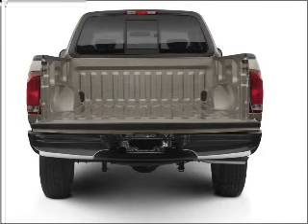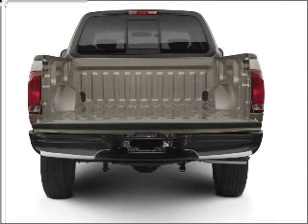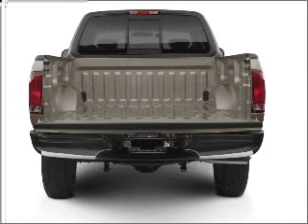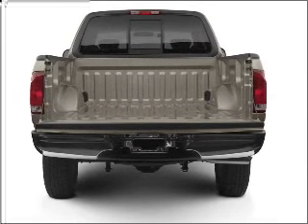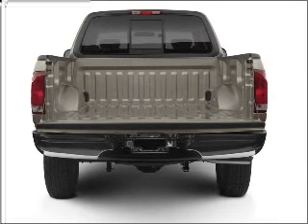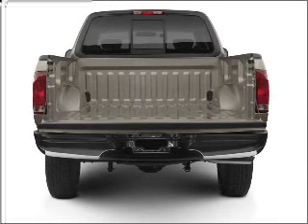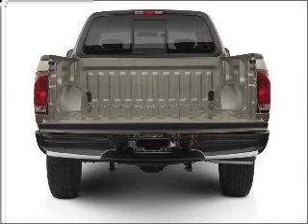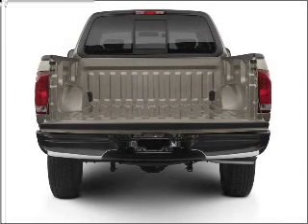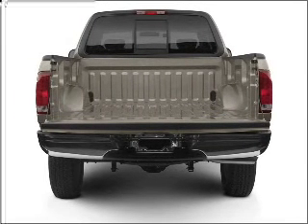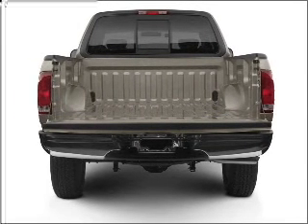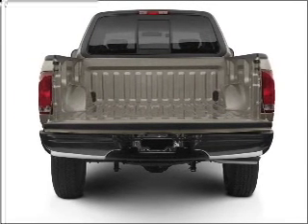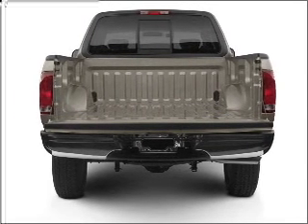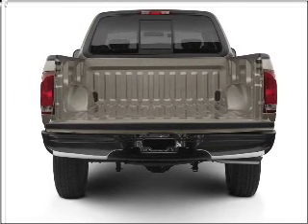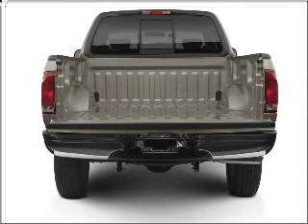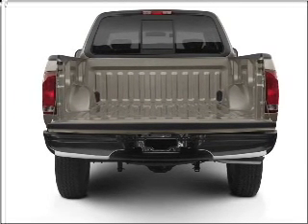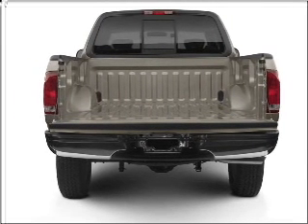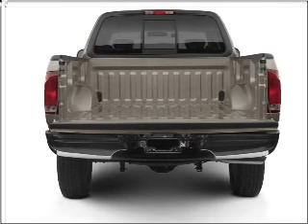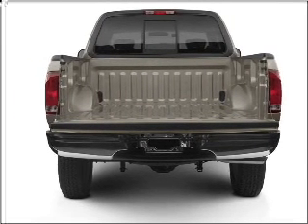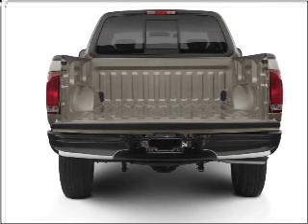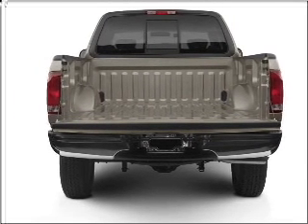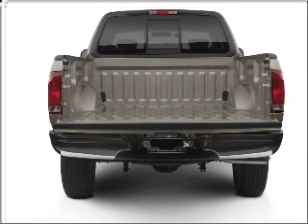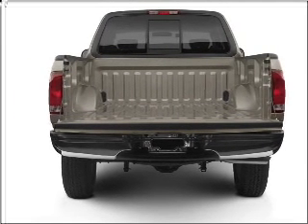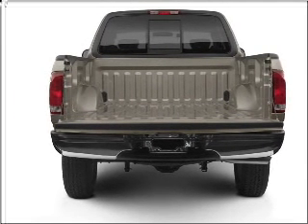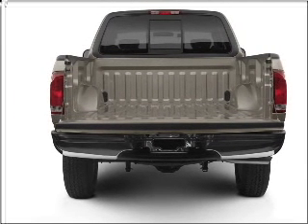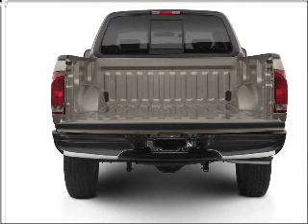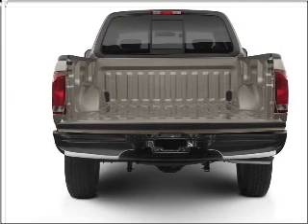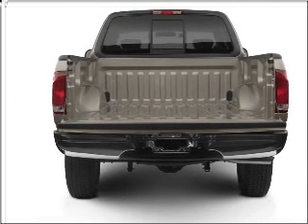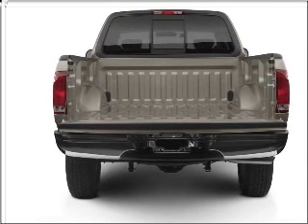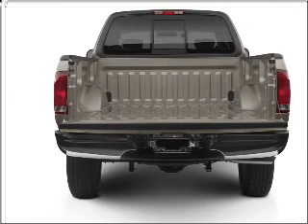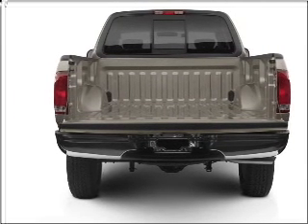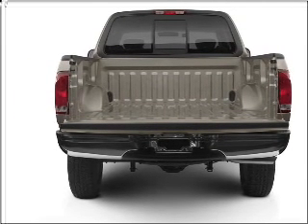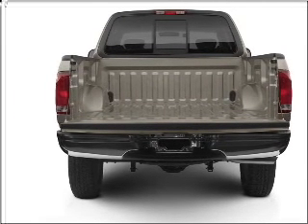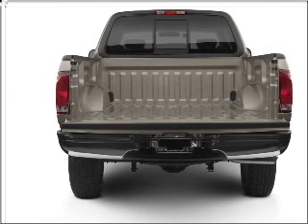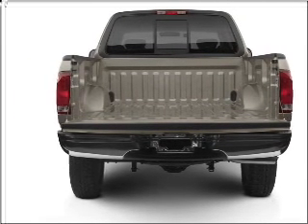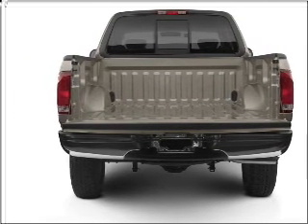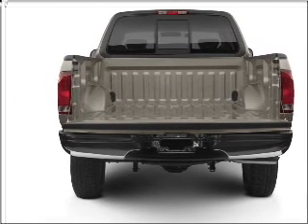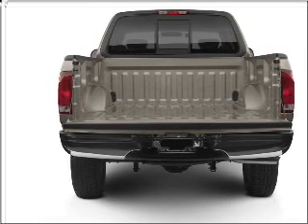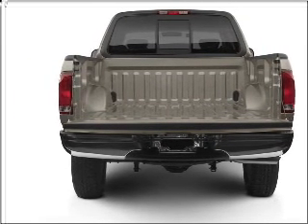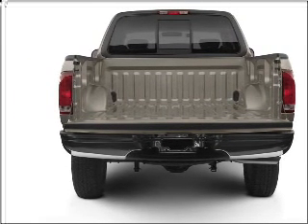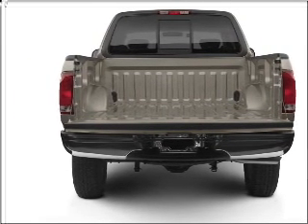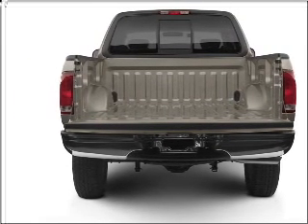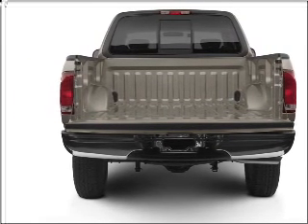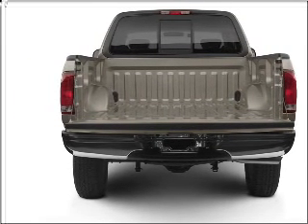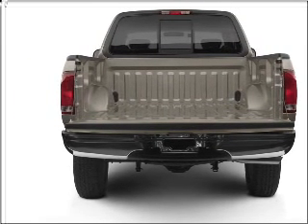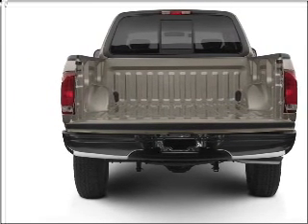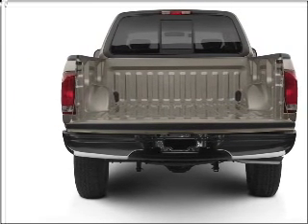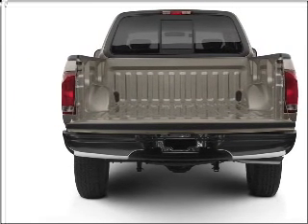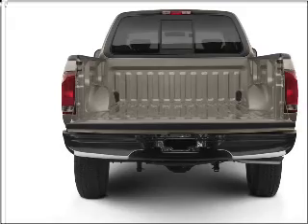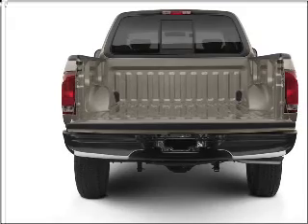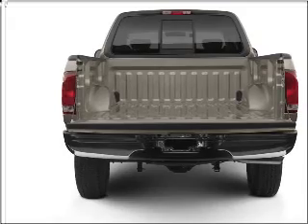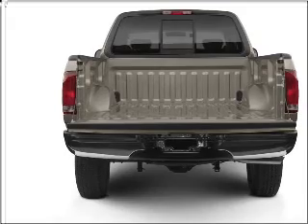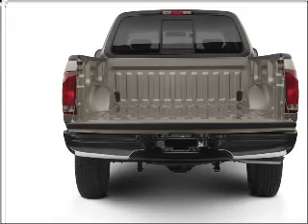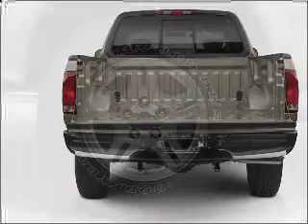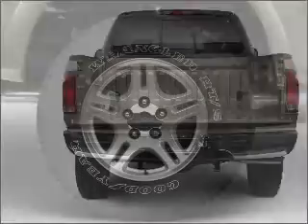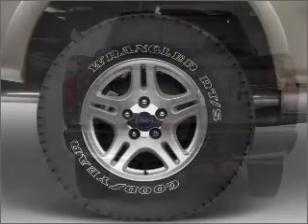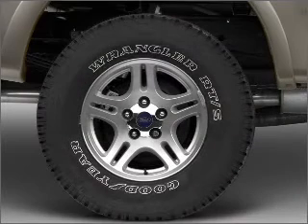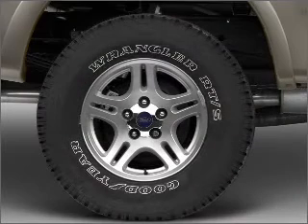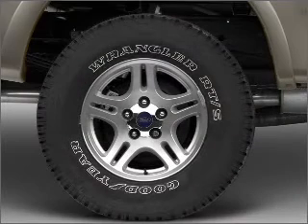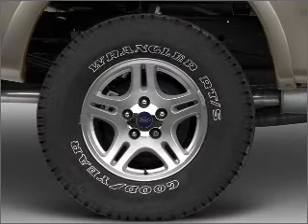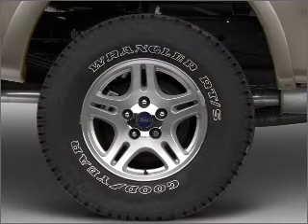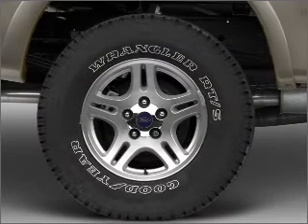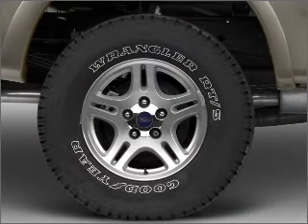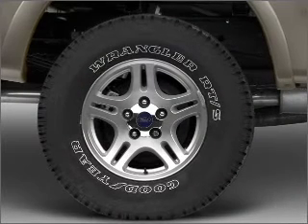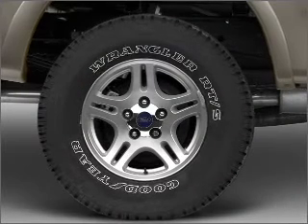With a powerful 8-cylinder engine connected to a smooth shifting automatic transmission. Premium wheels give a more luxurious look.